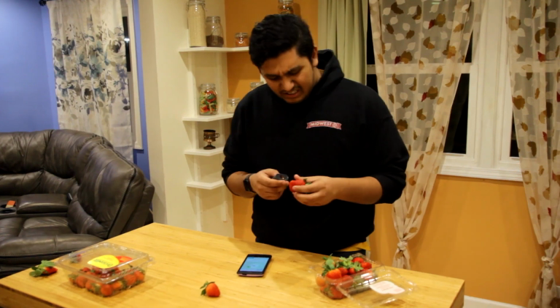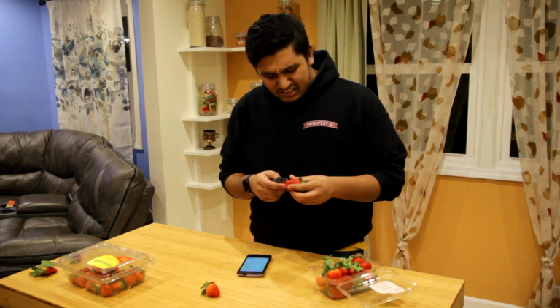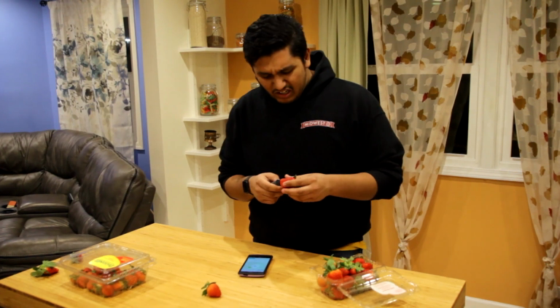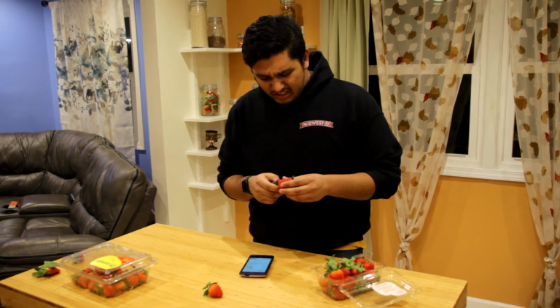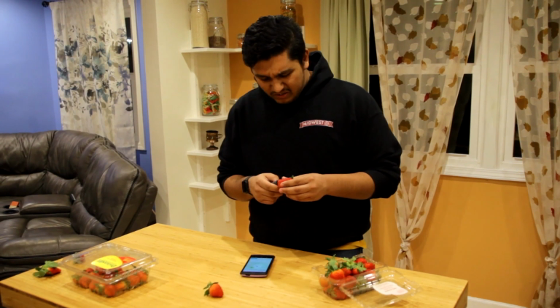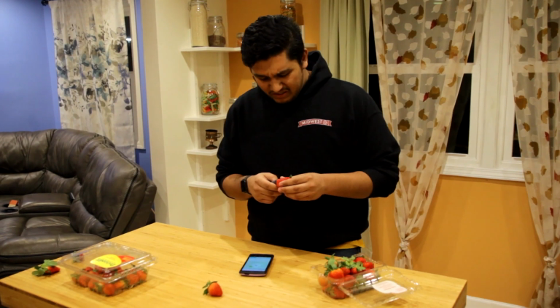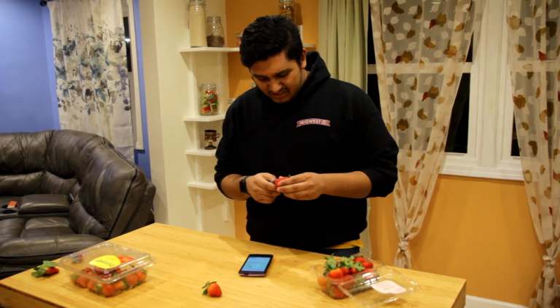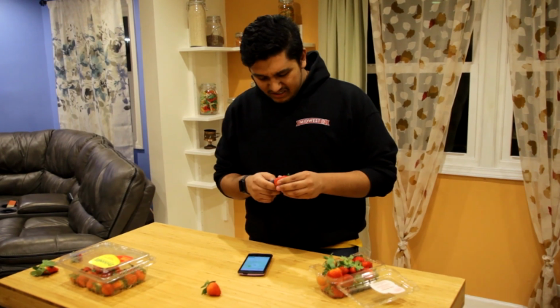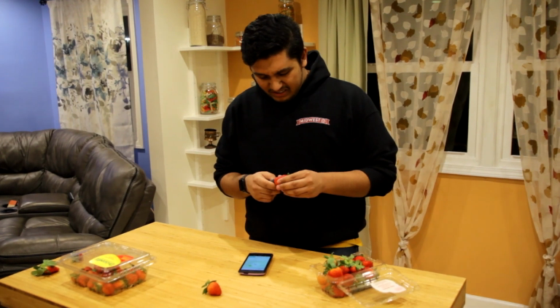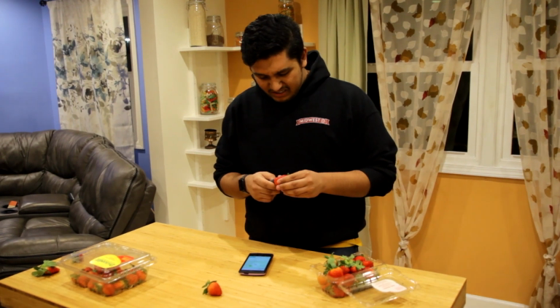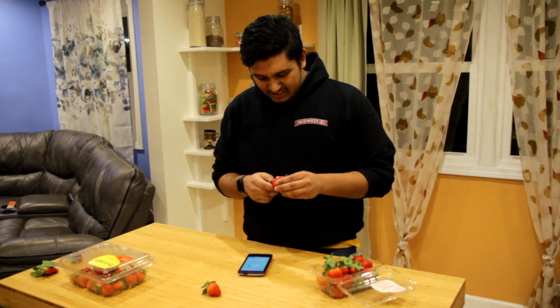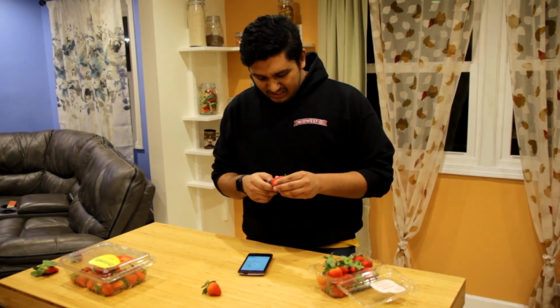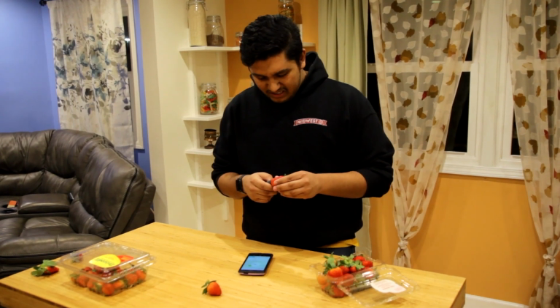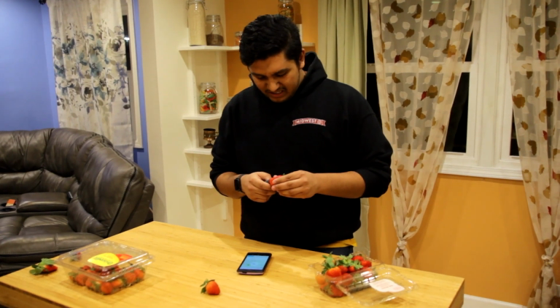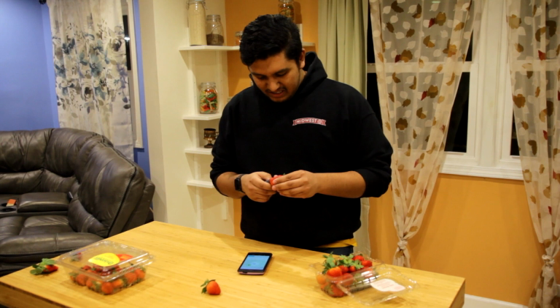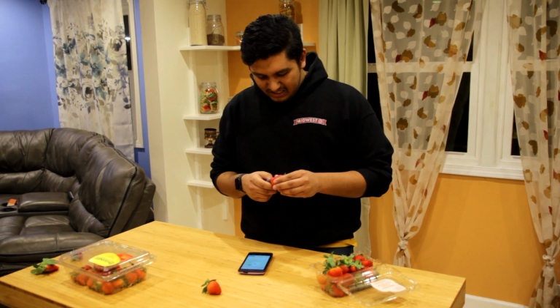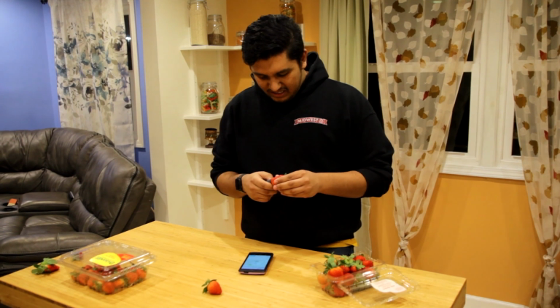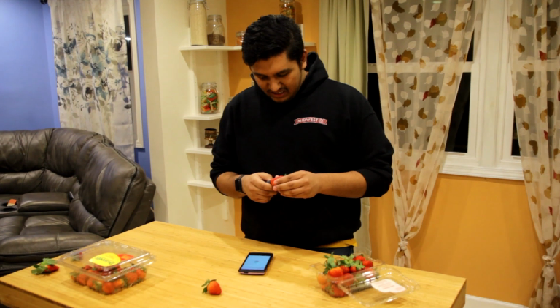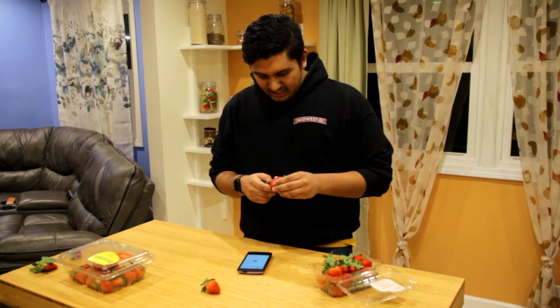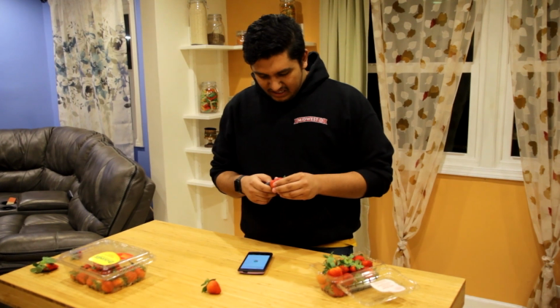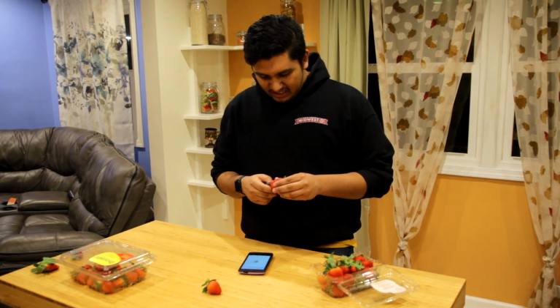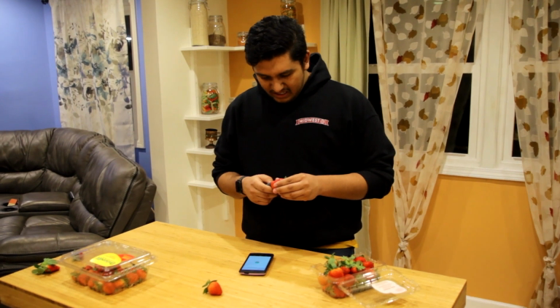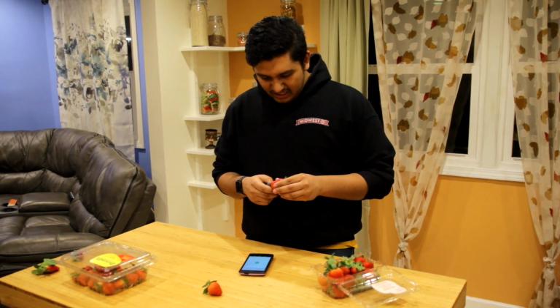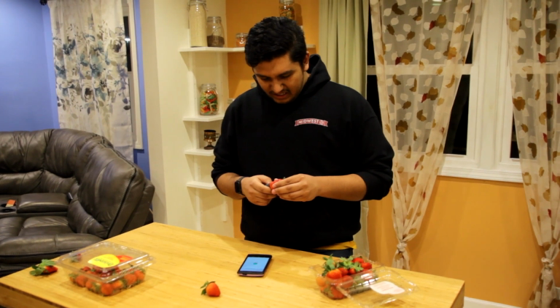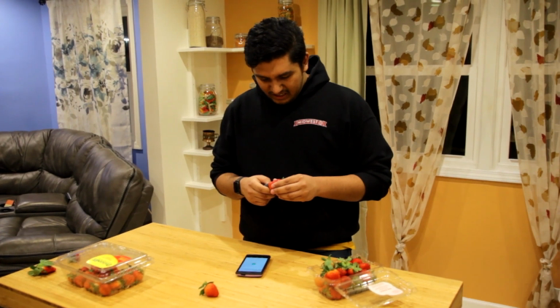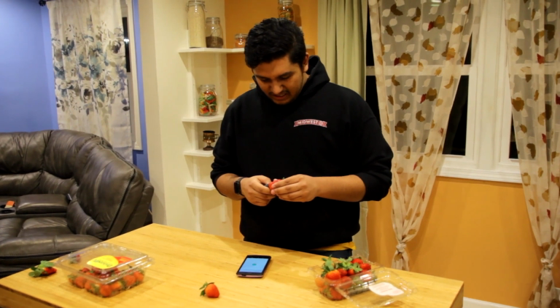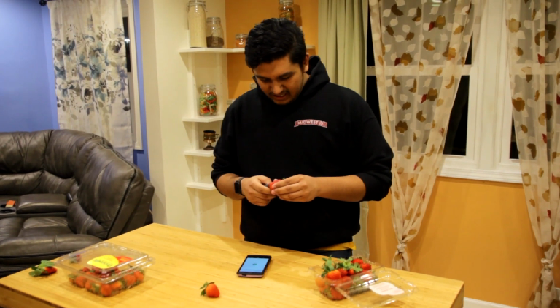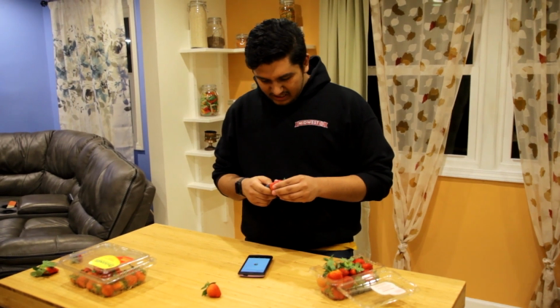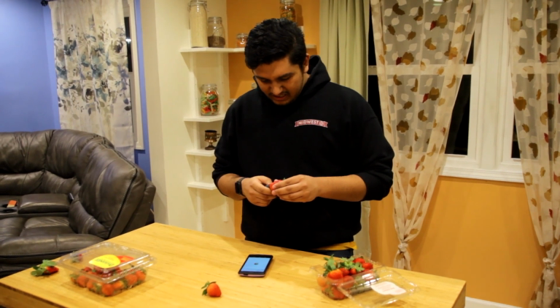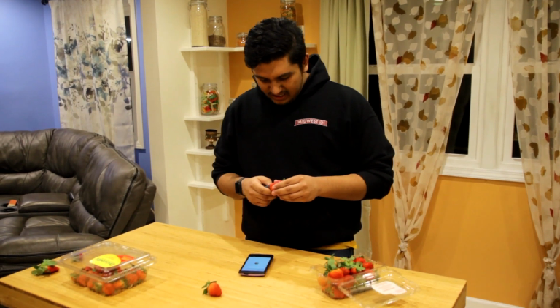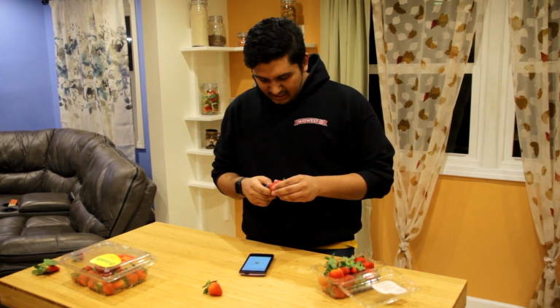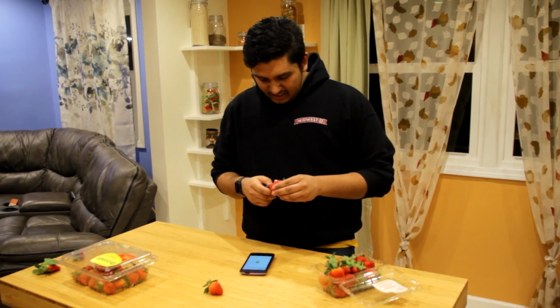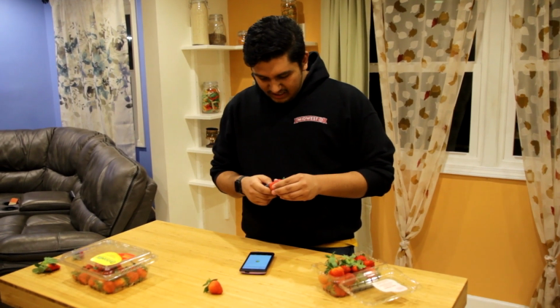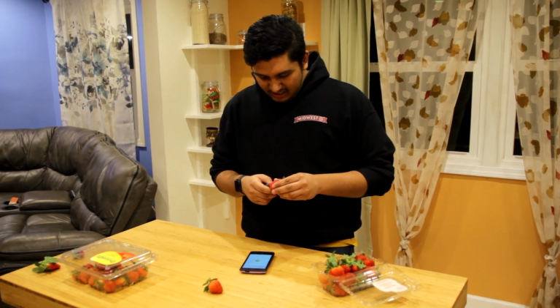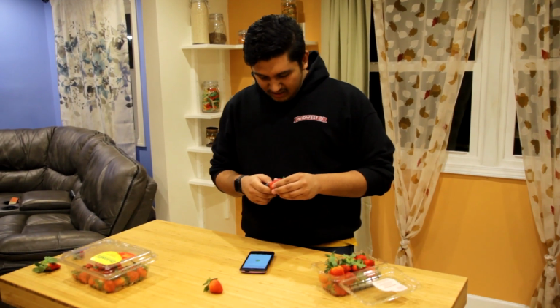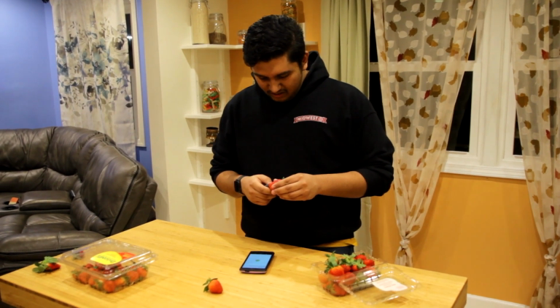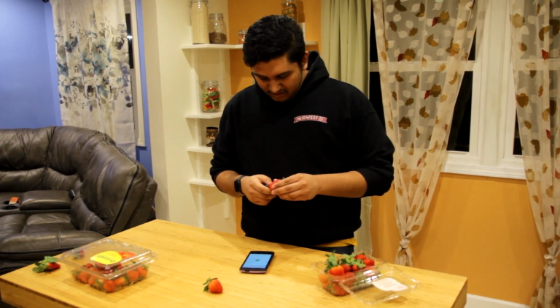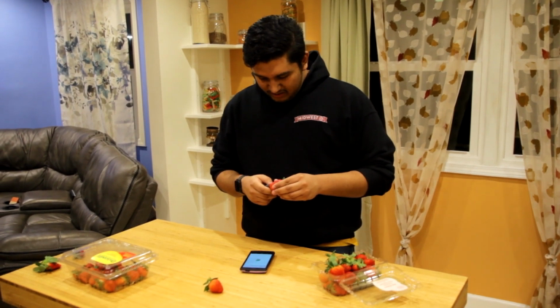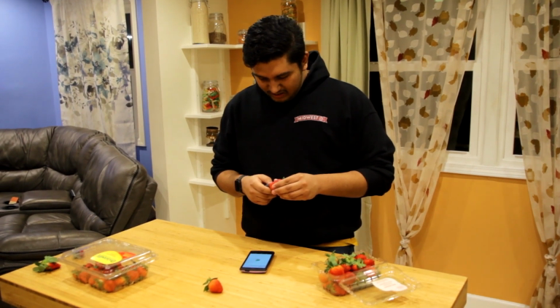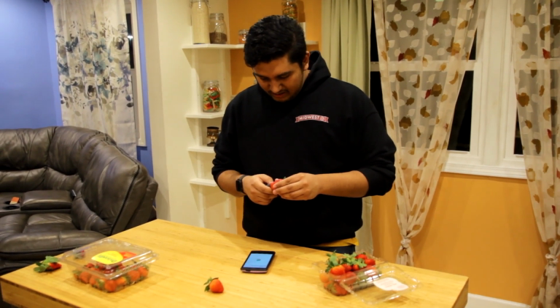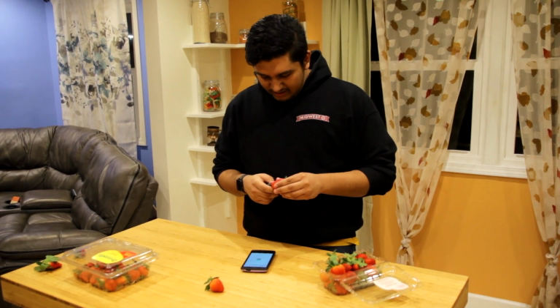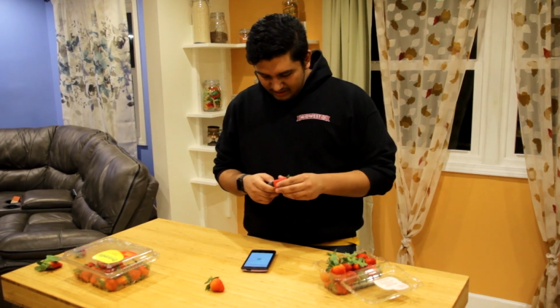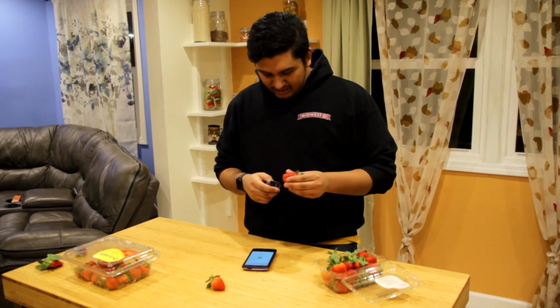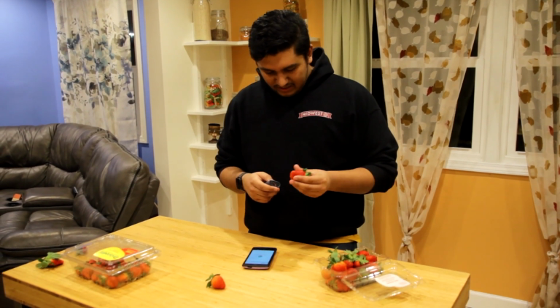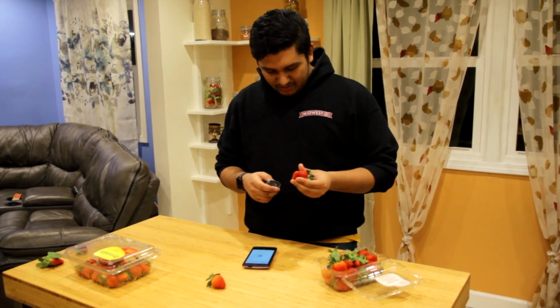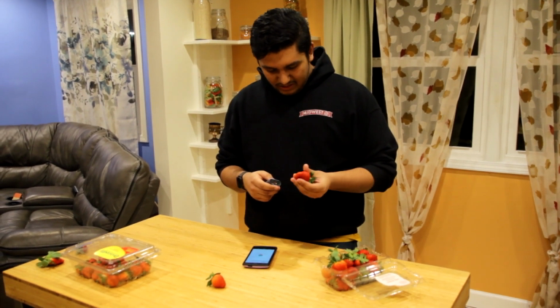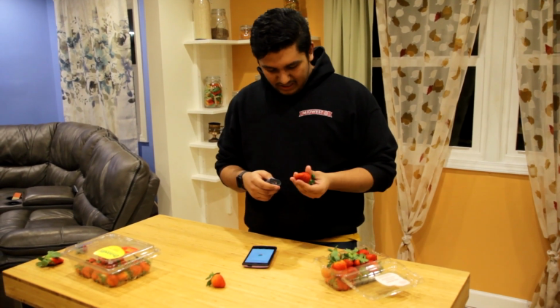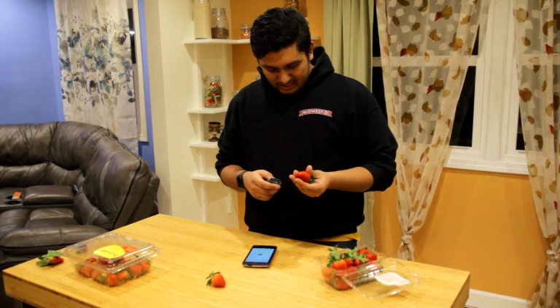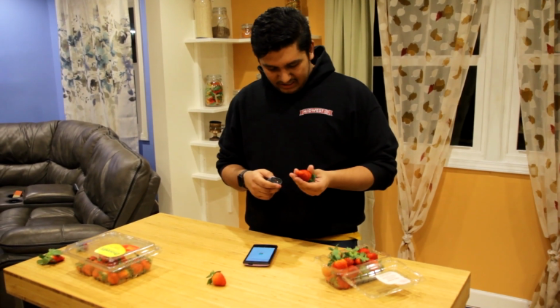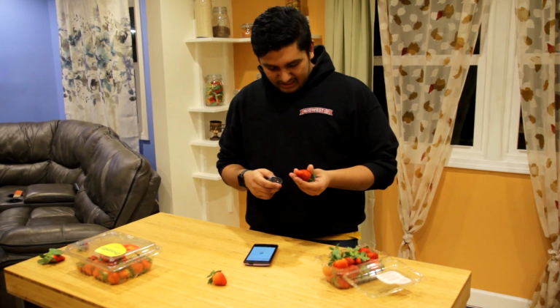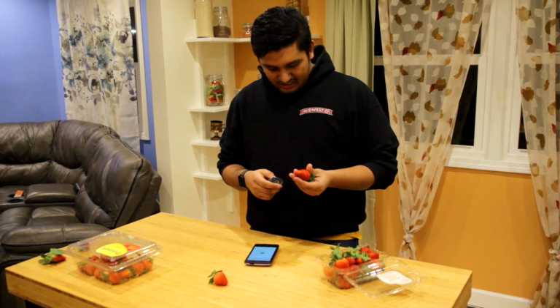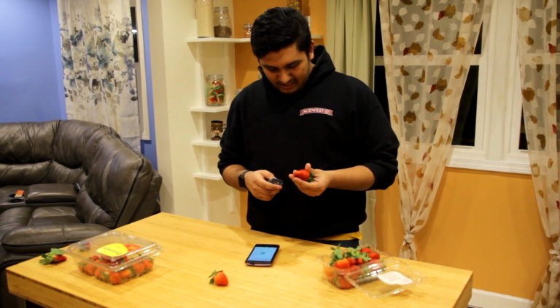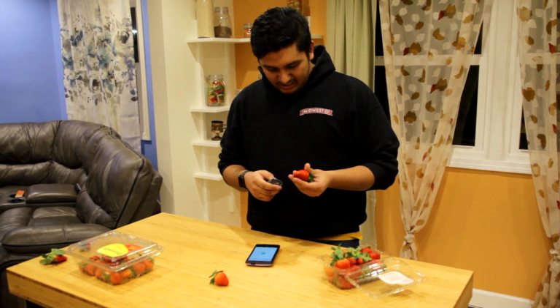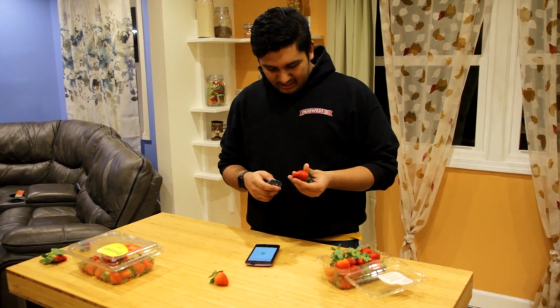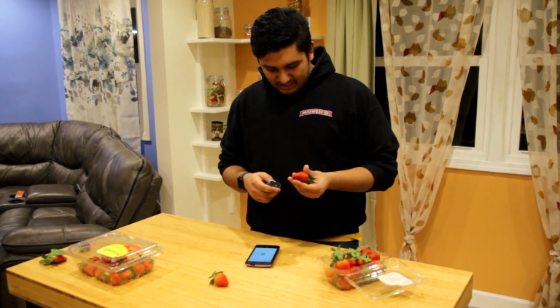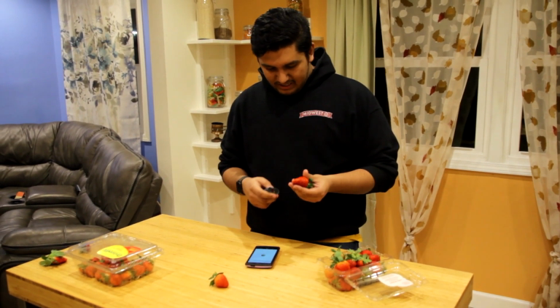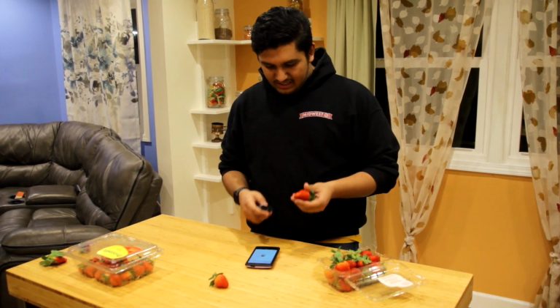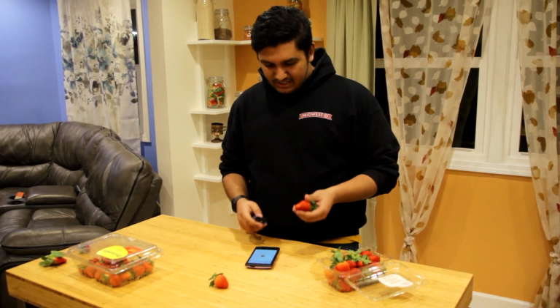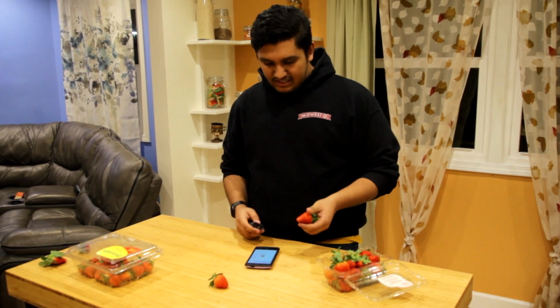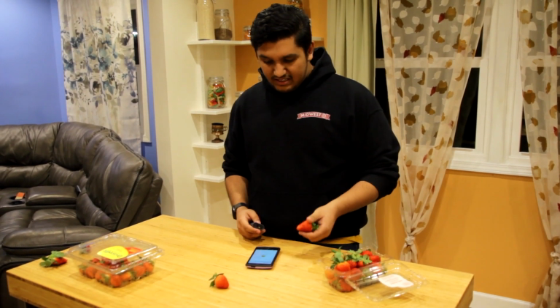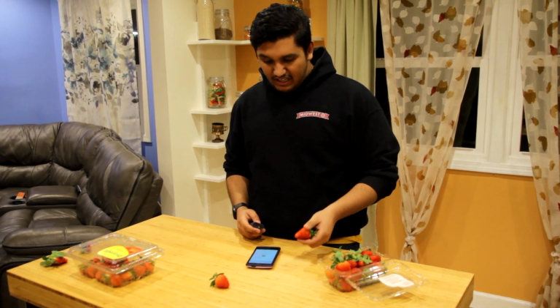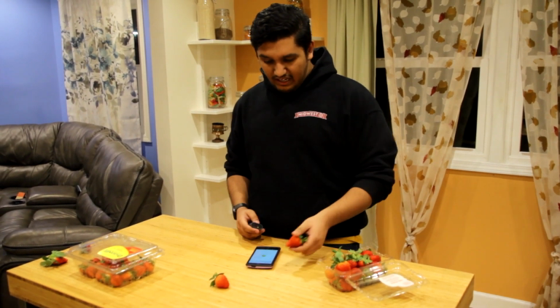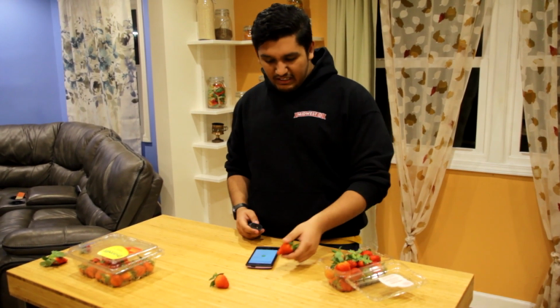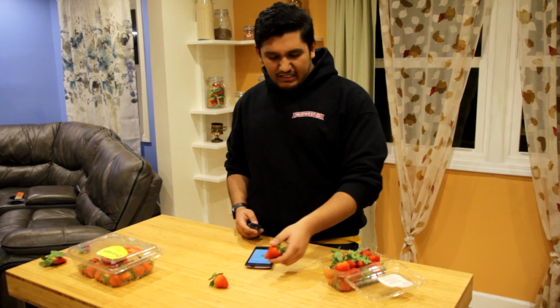Armed with this data, you can even find out which fruit in a bunch is the sweetest — but no sane person would actually waste their time doing that.